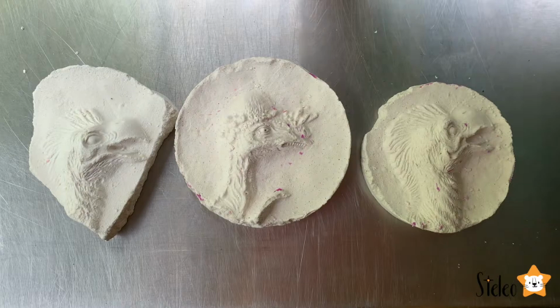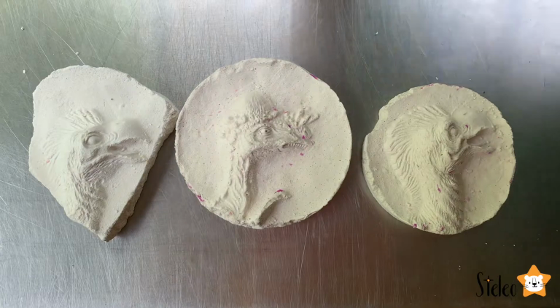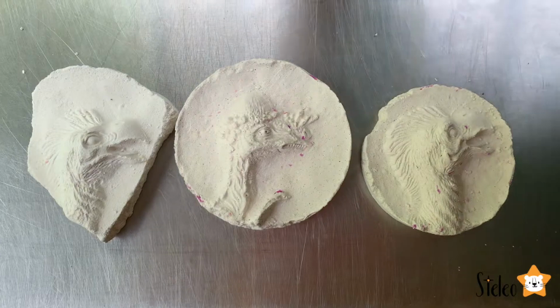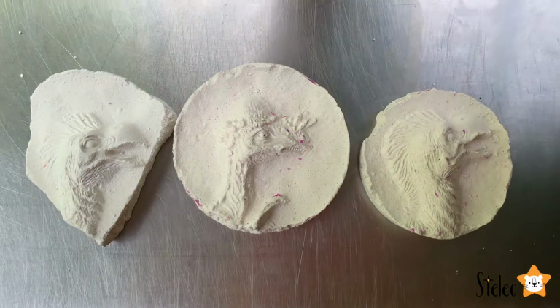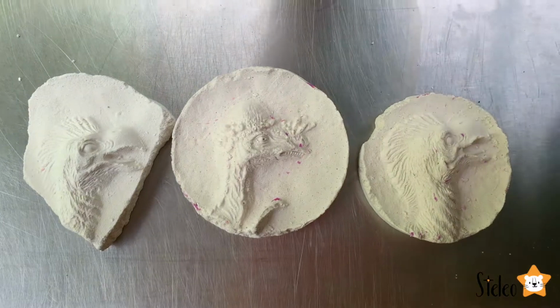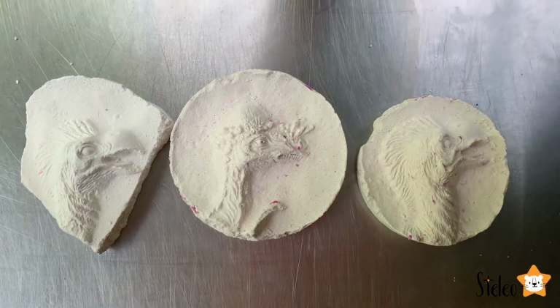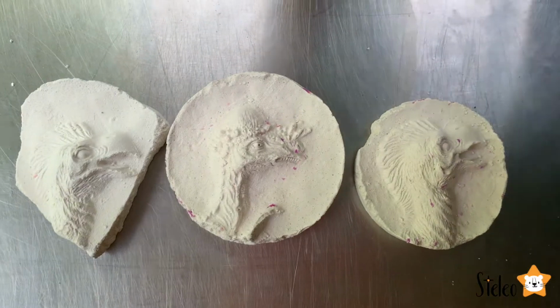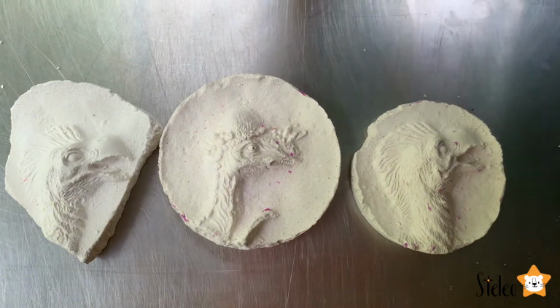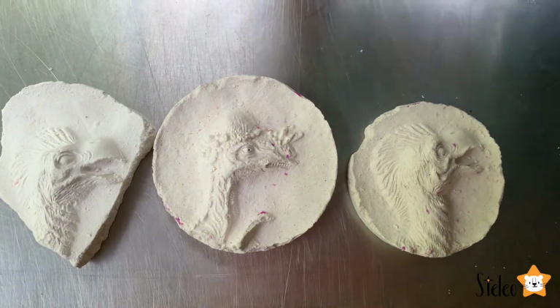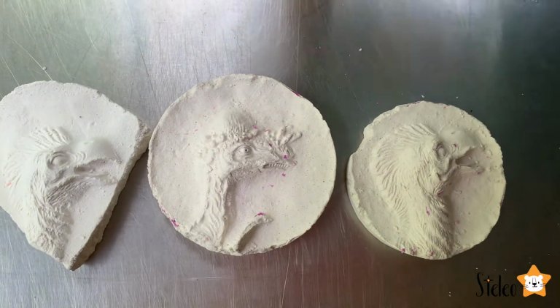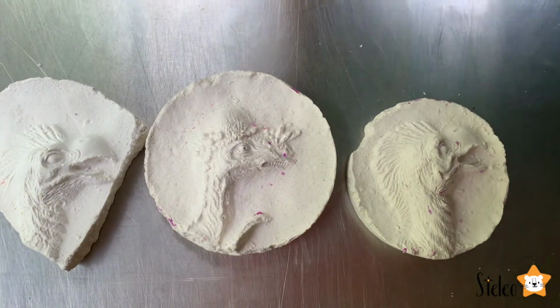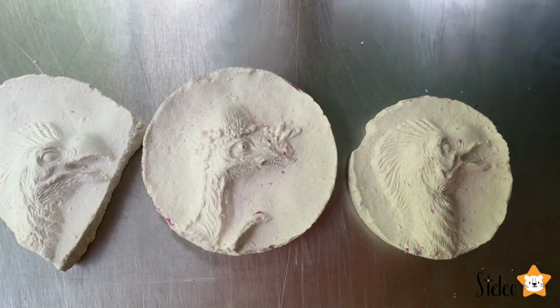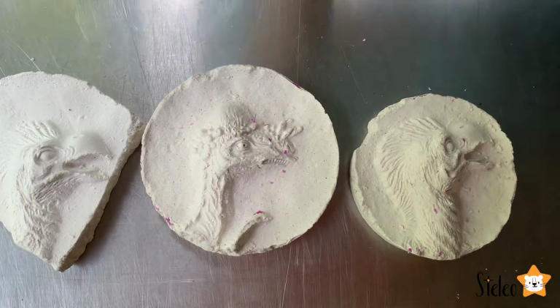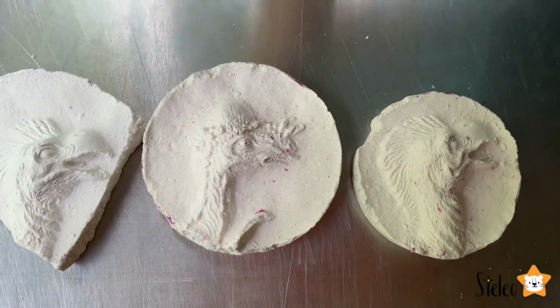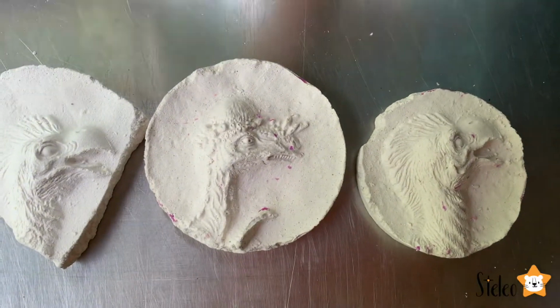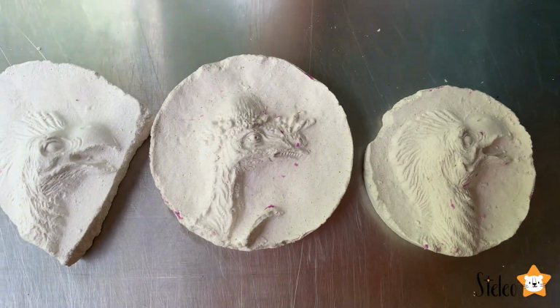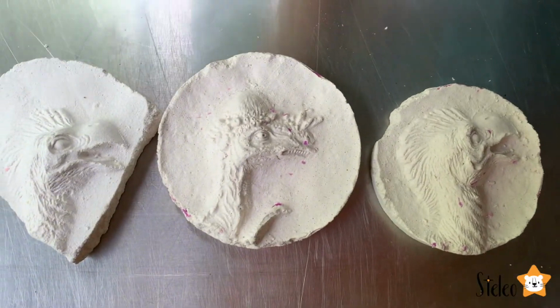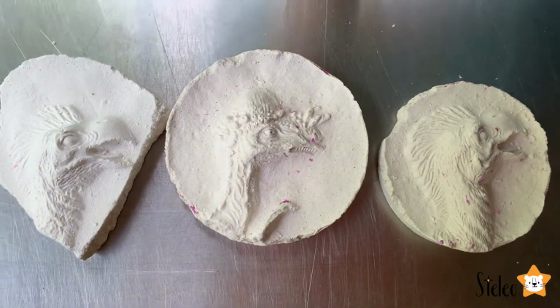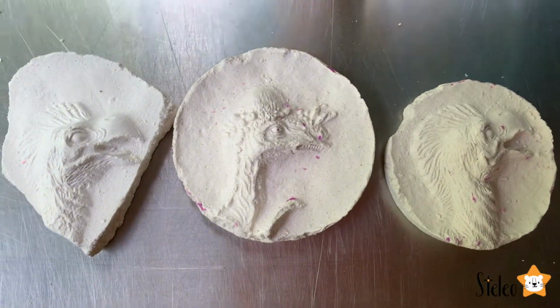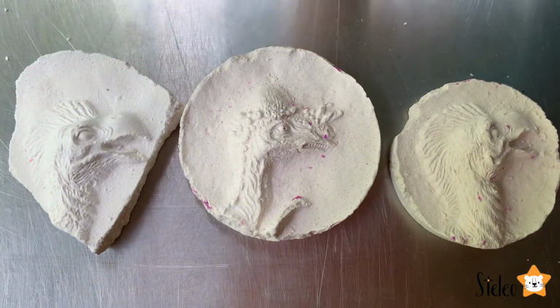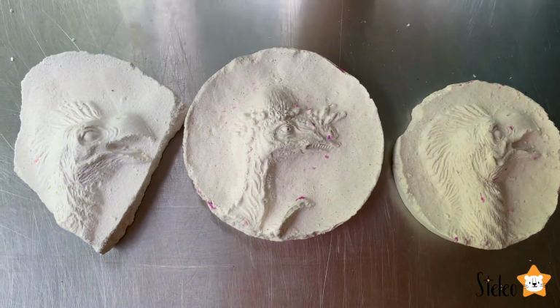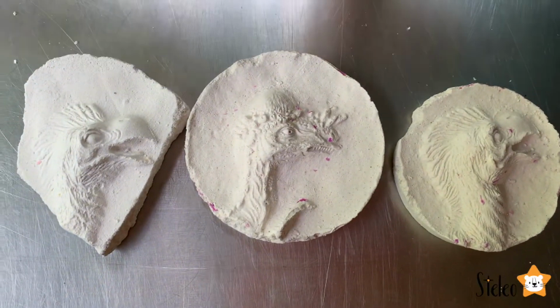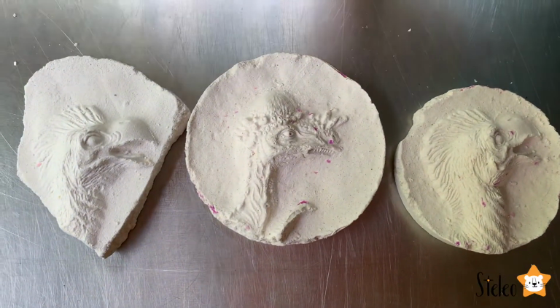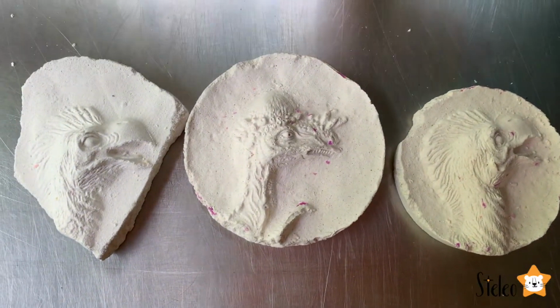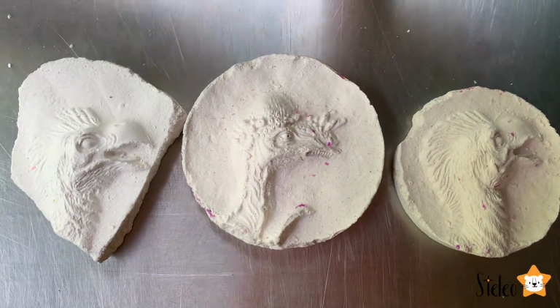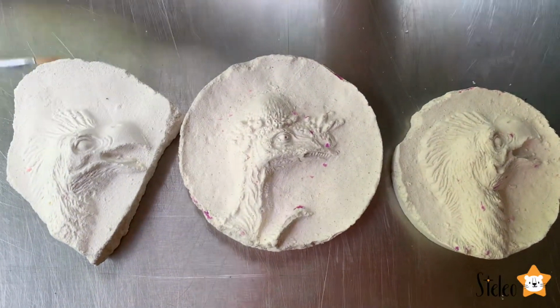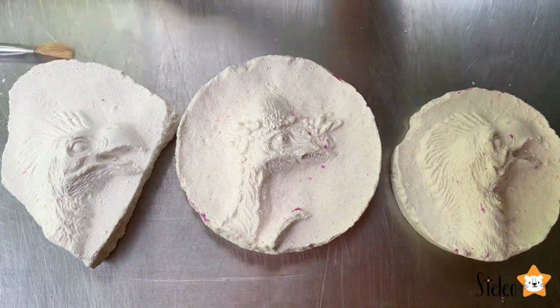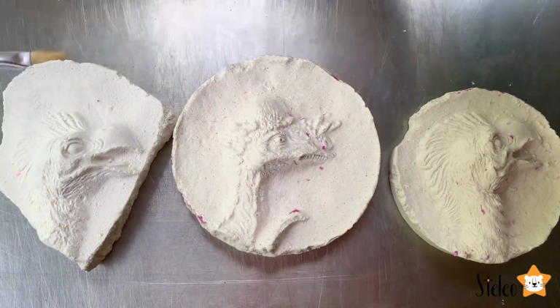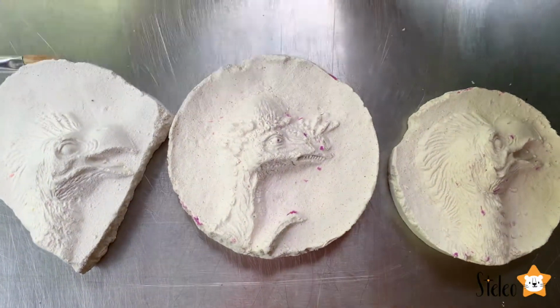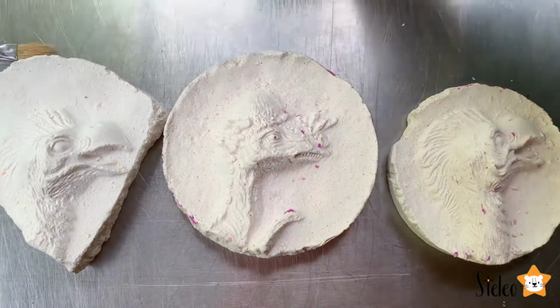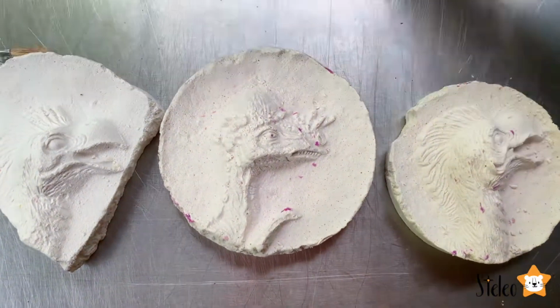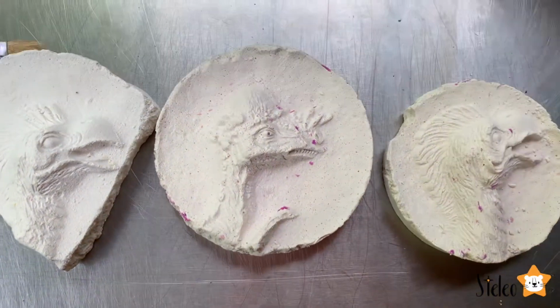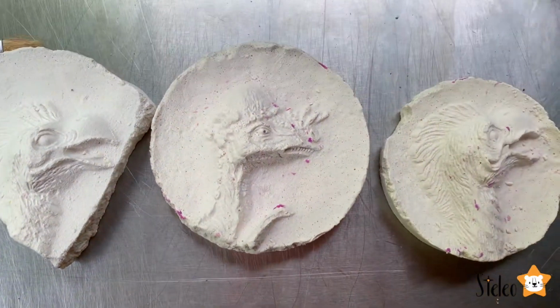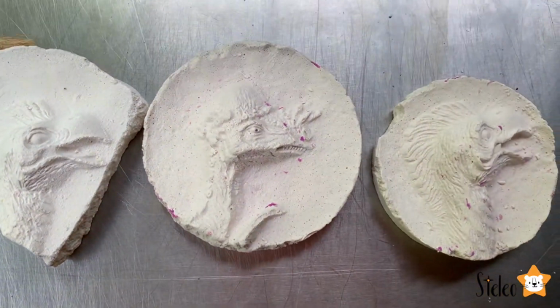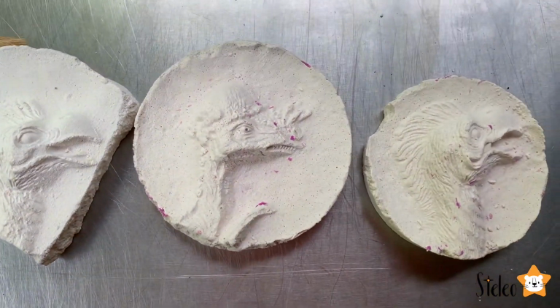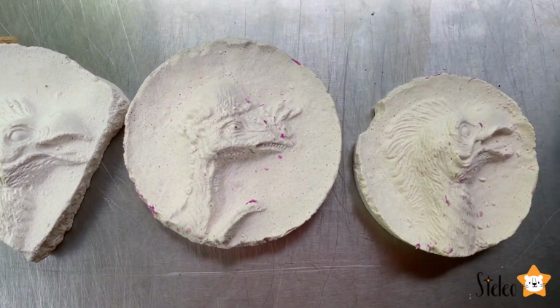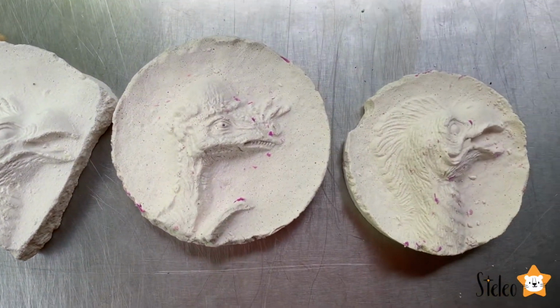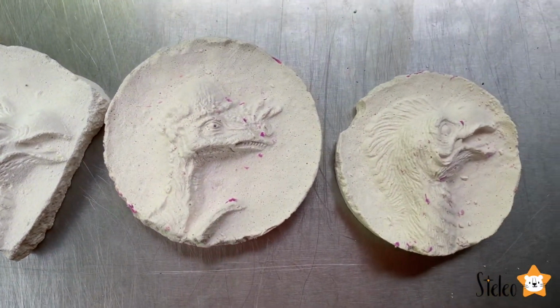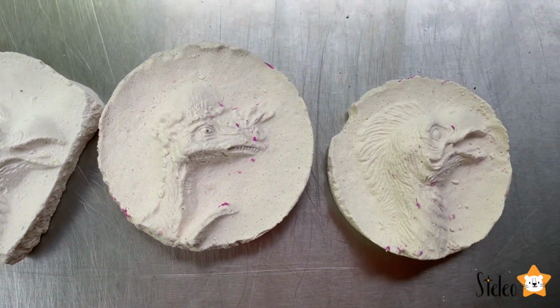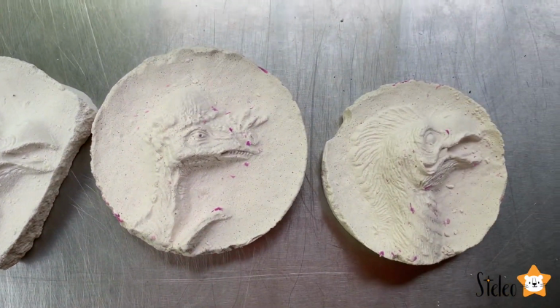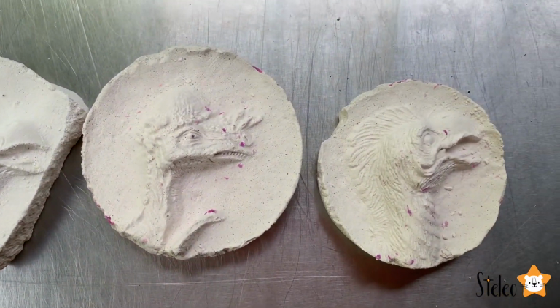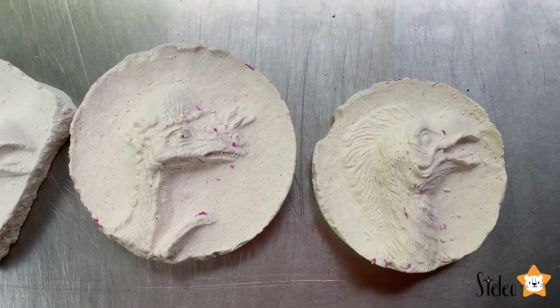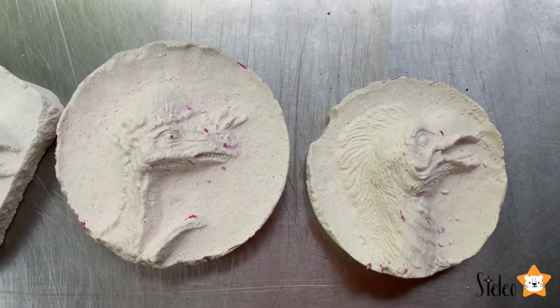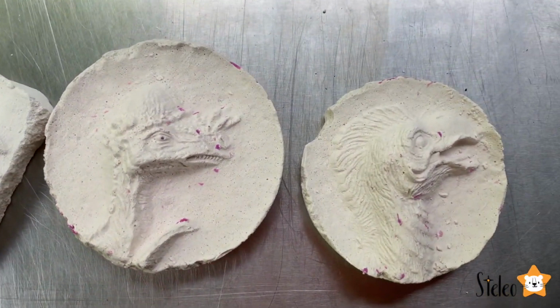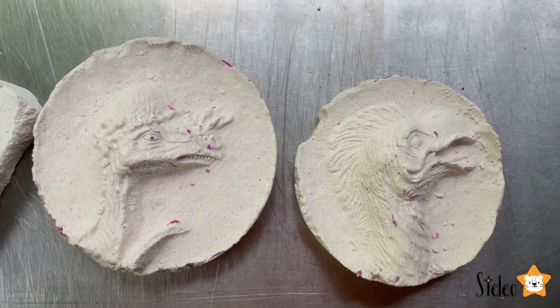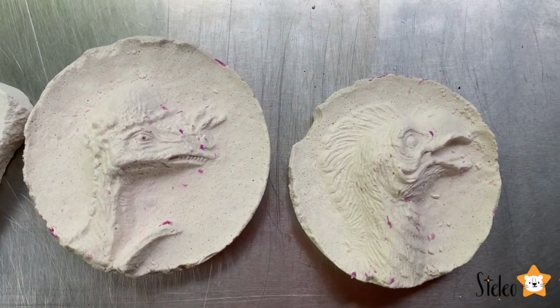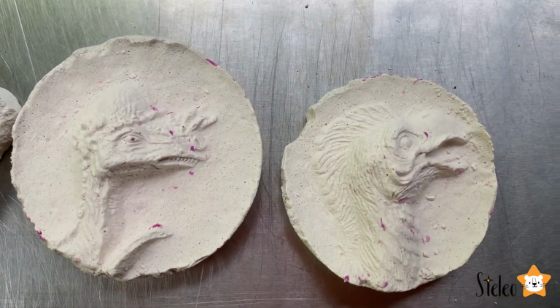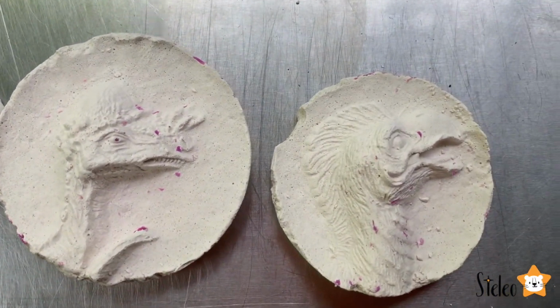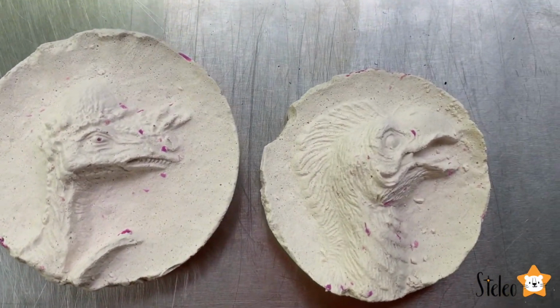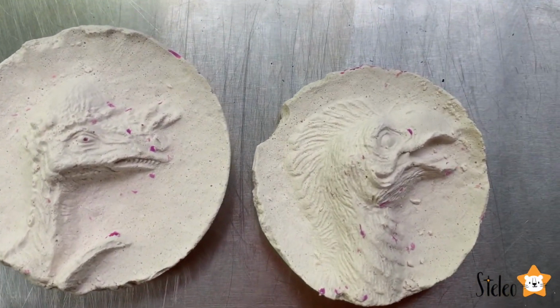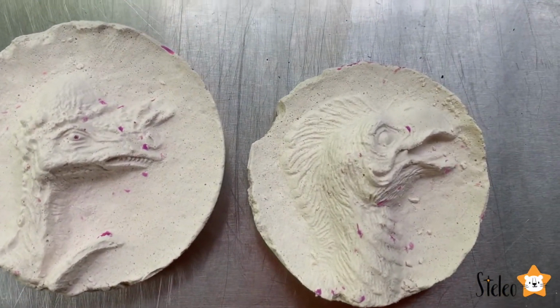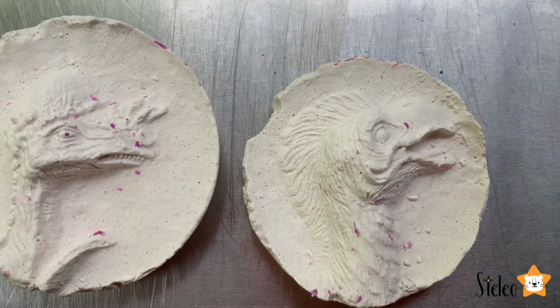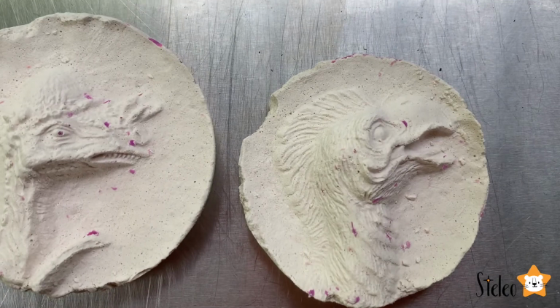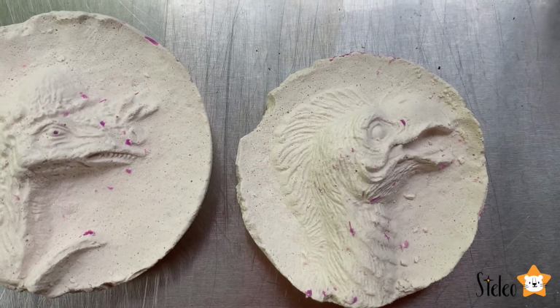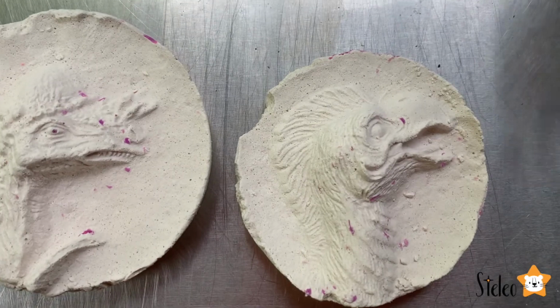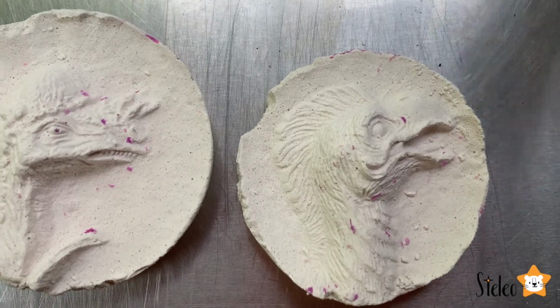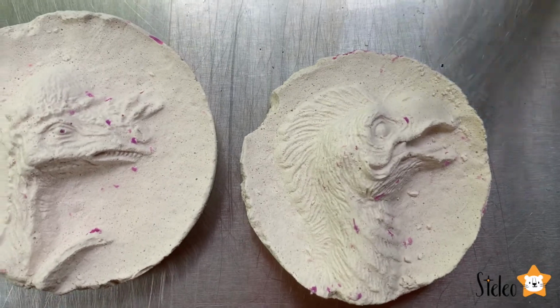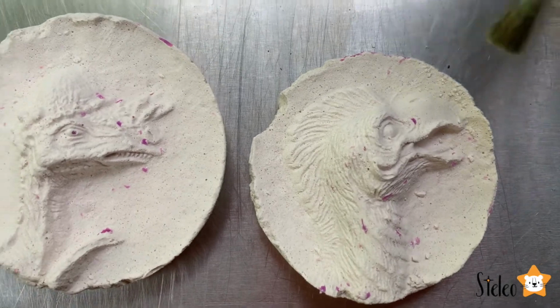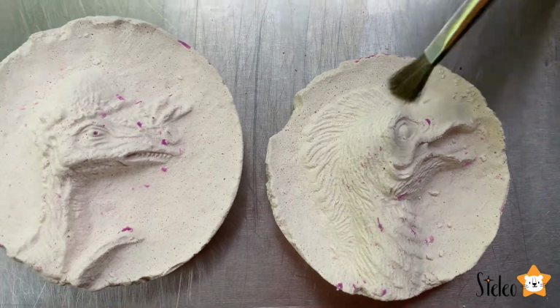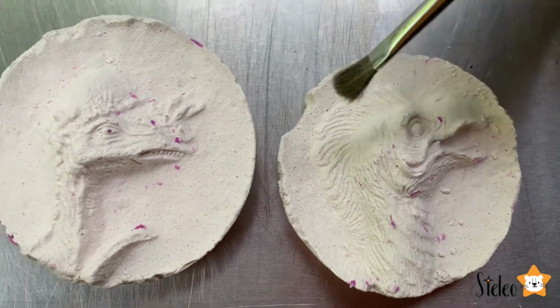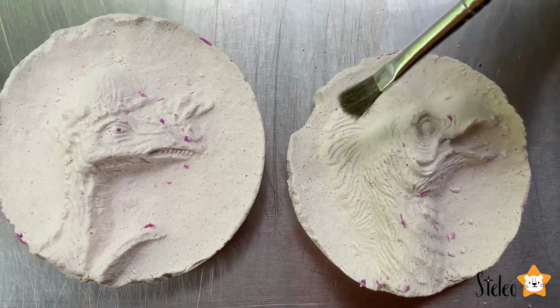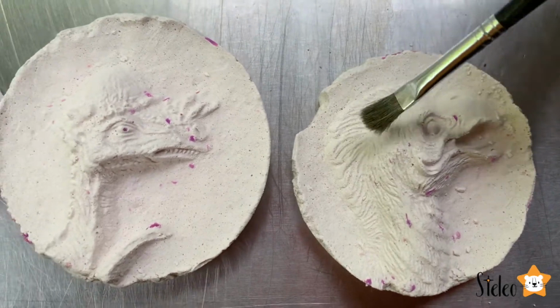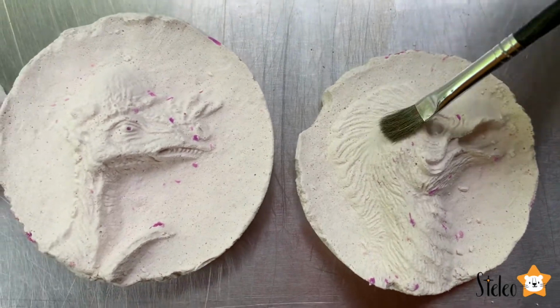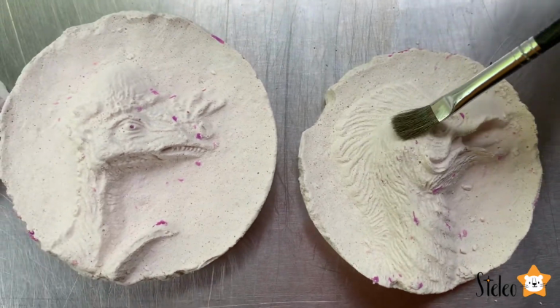Look guys, our fossils are ready. Look at them, how beautiful.